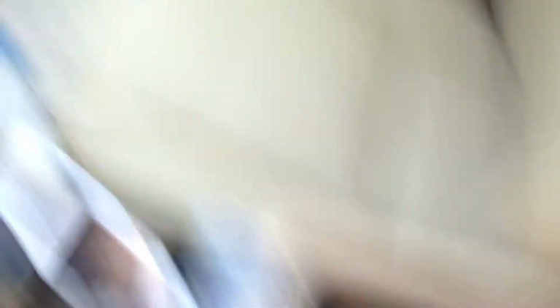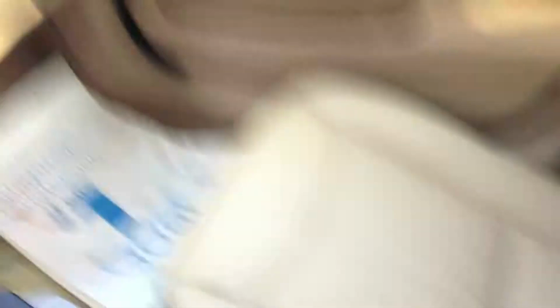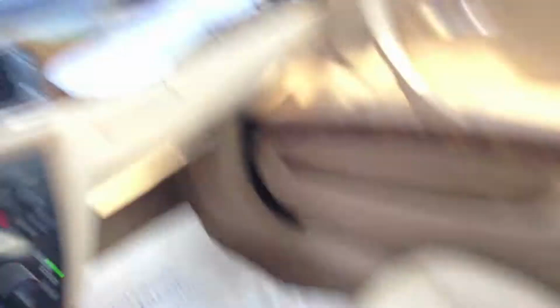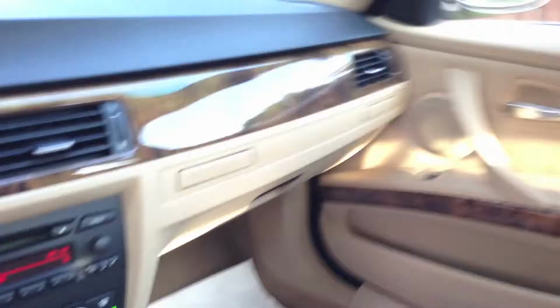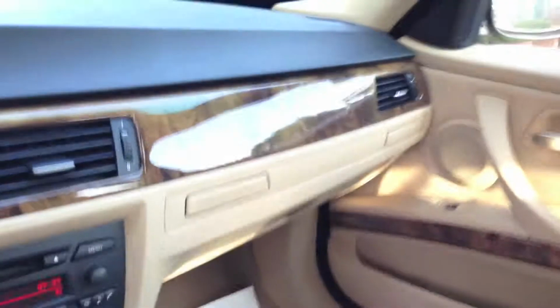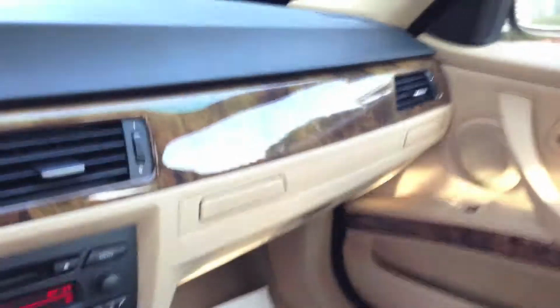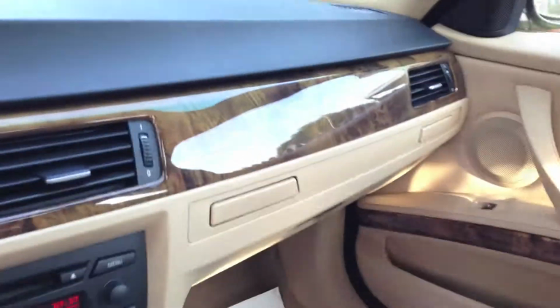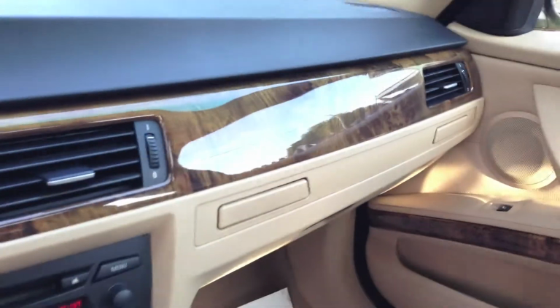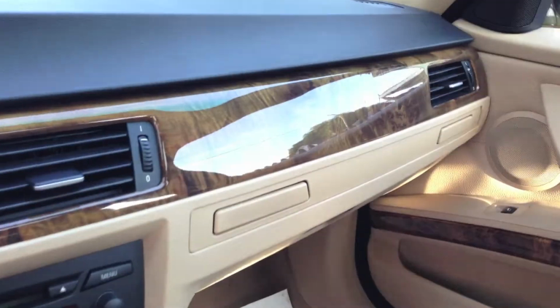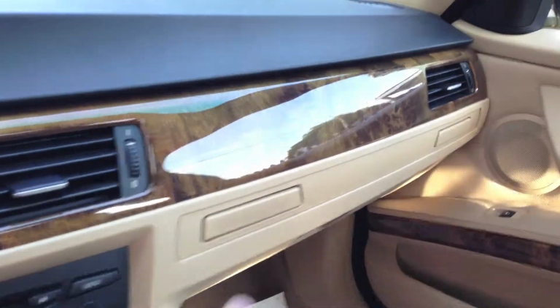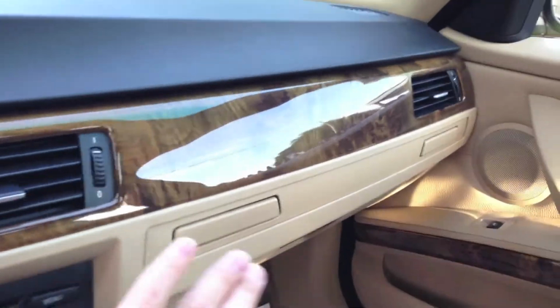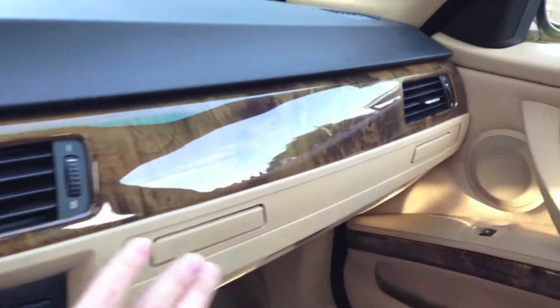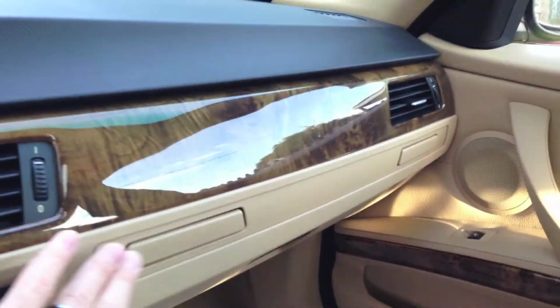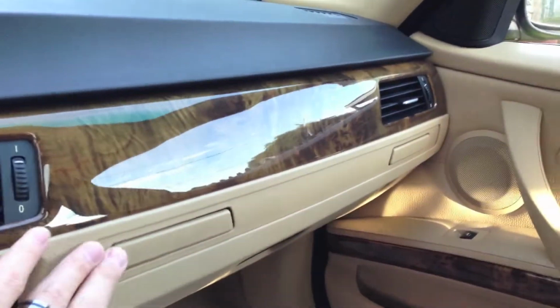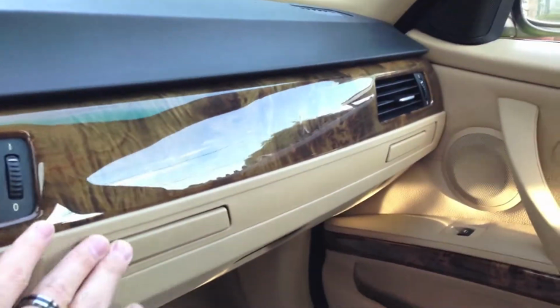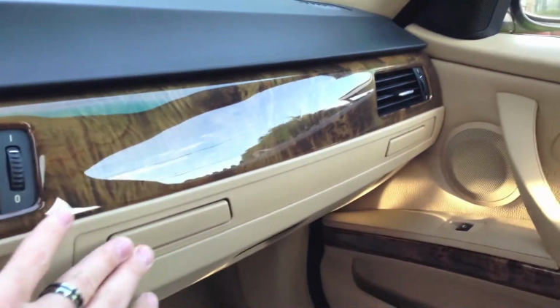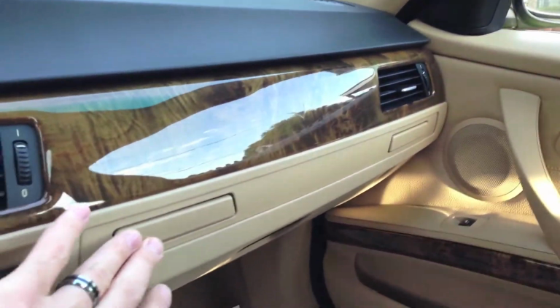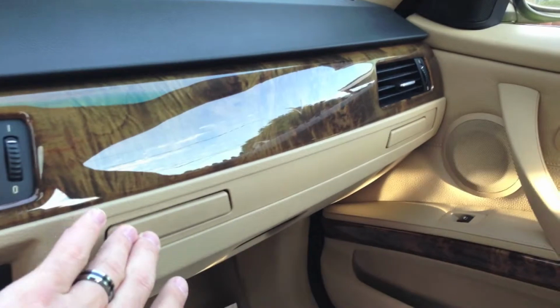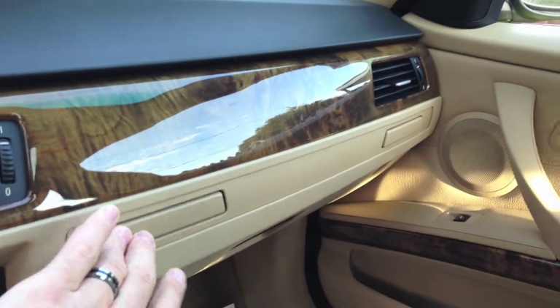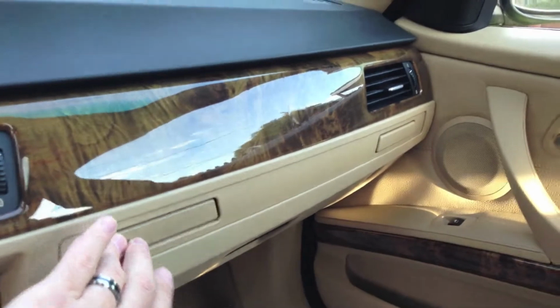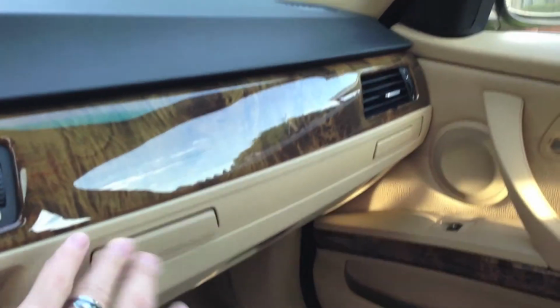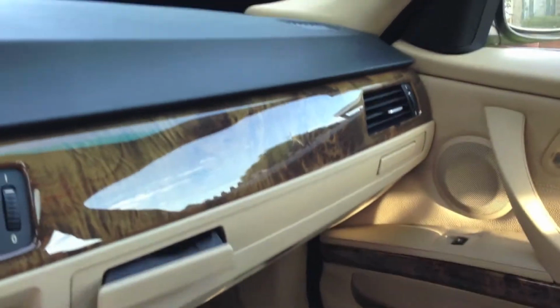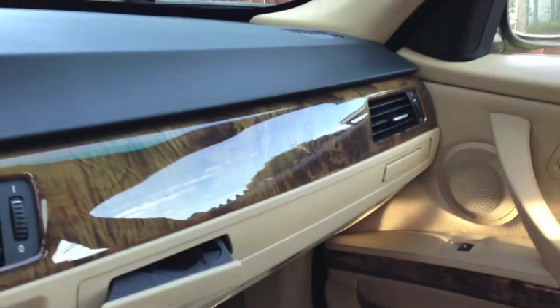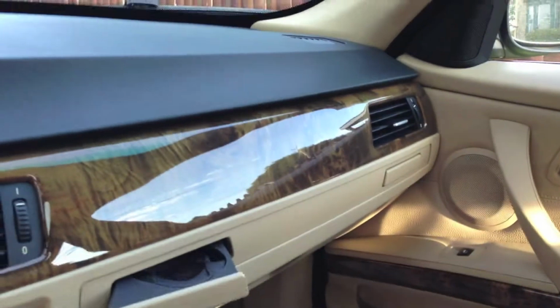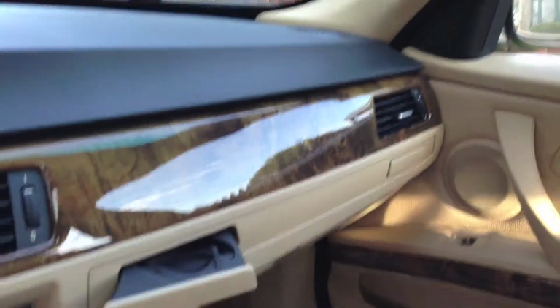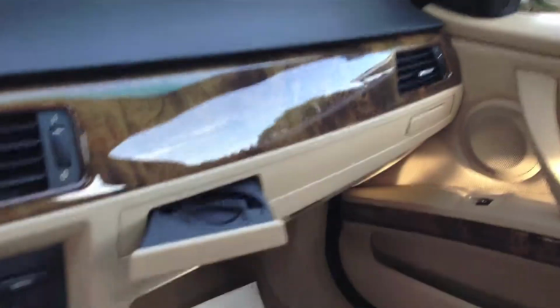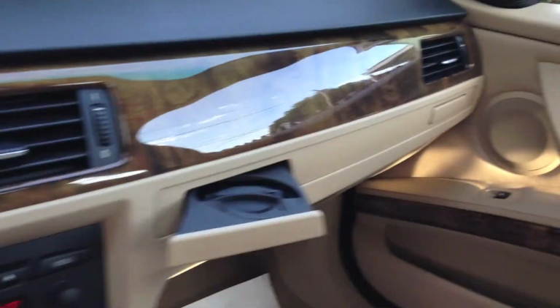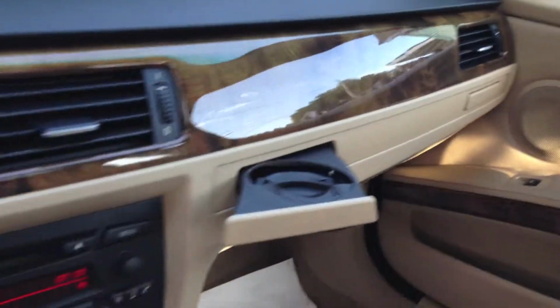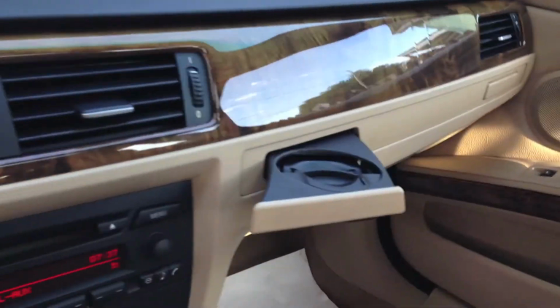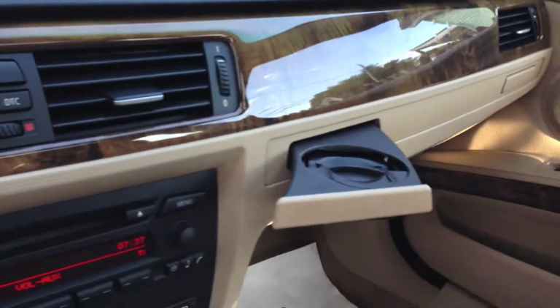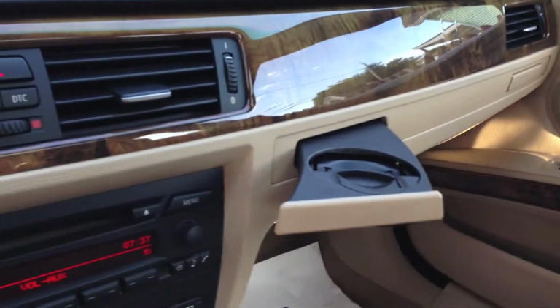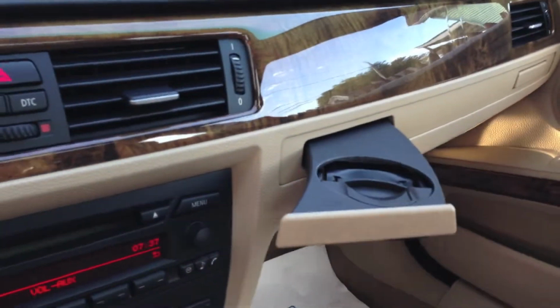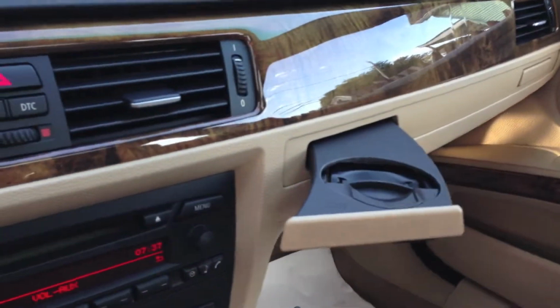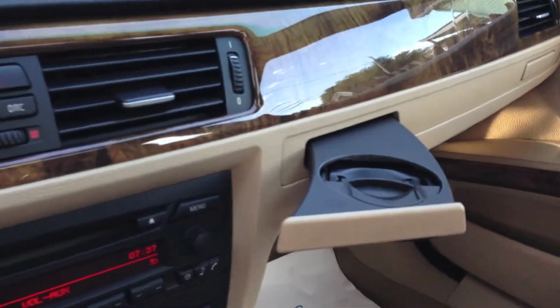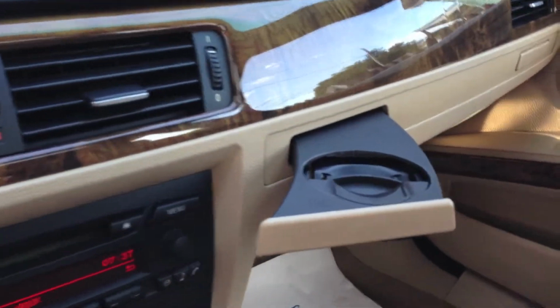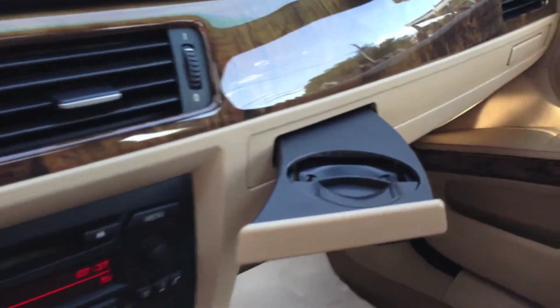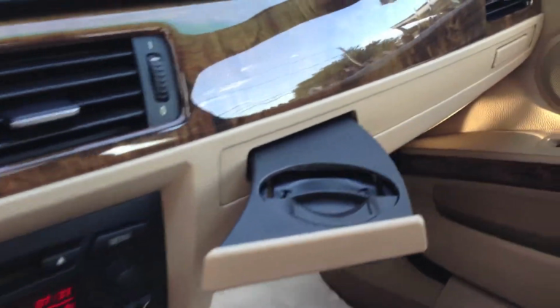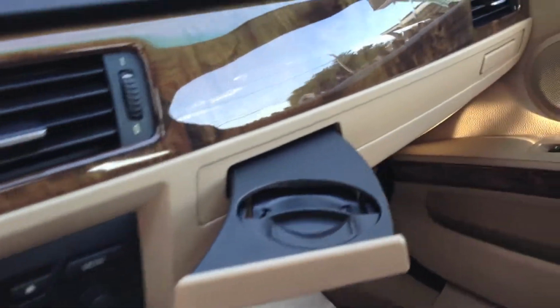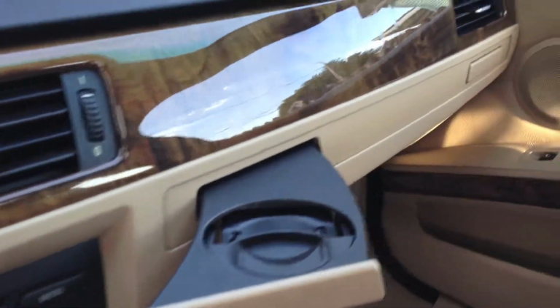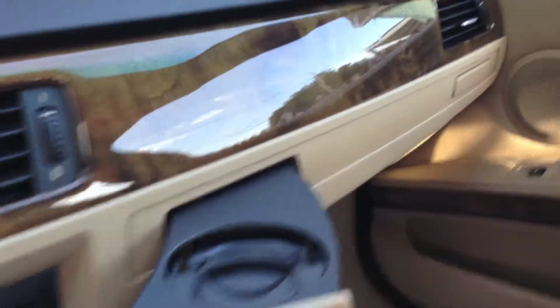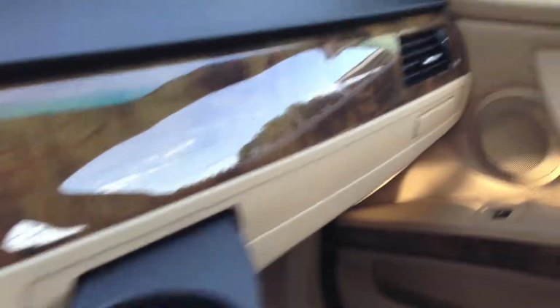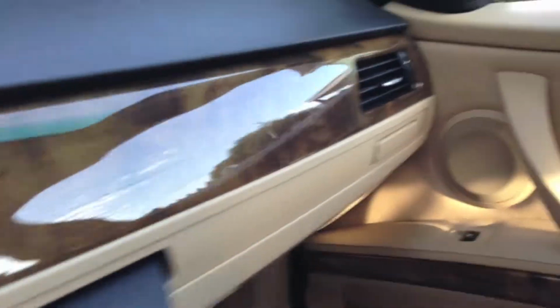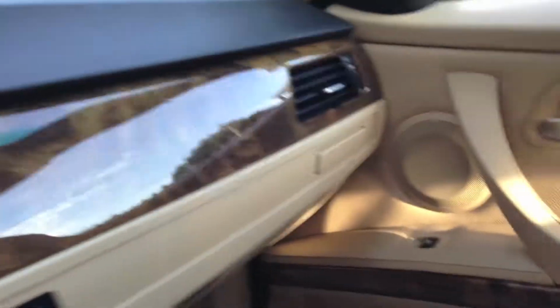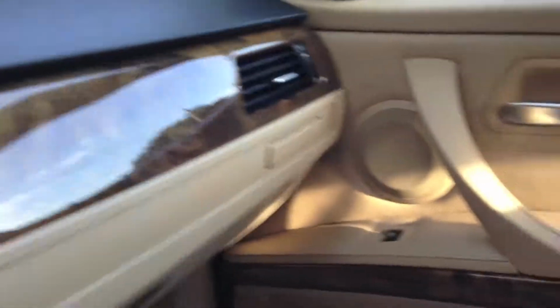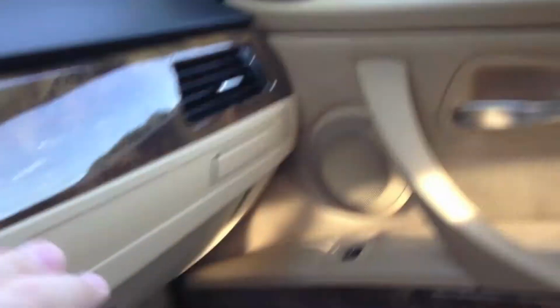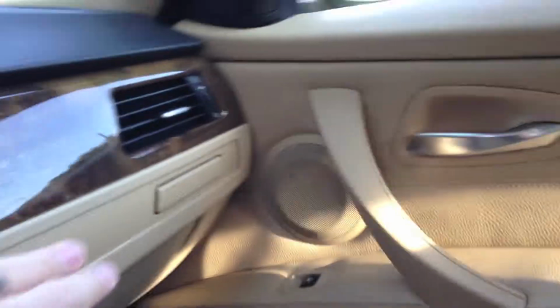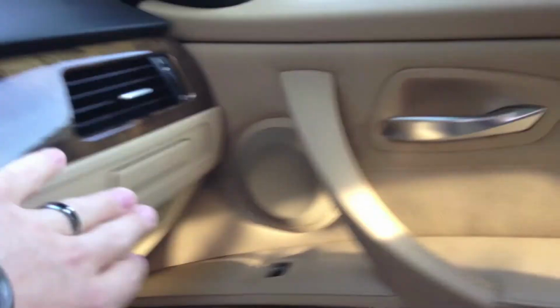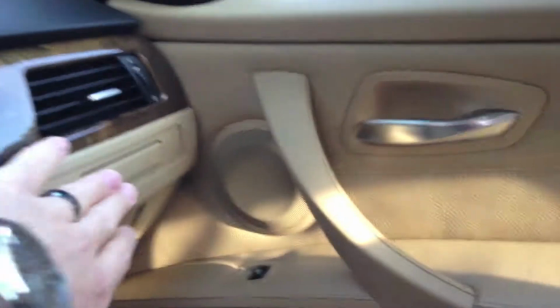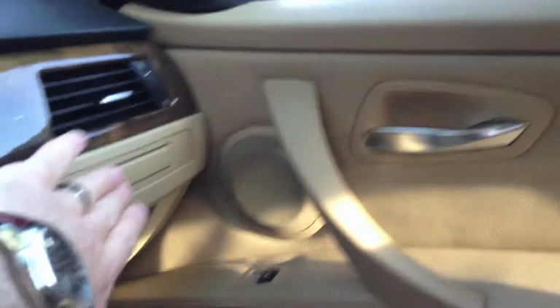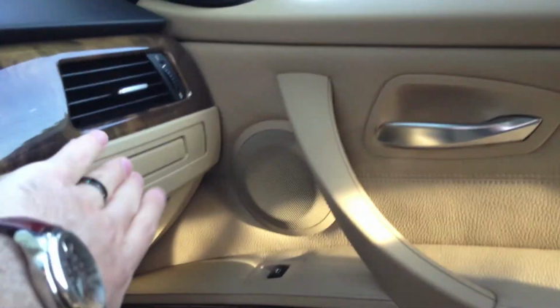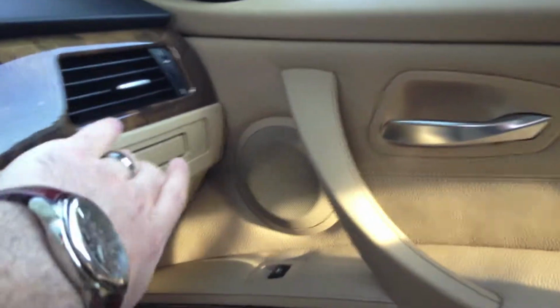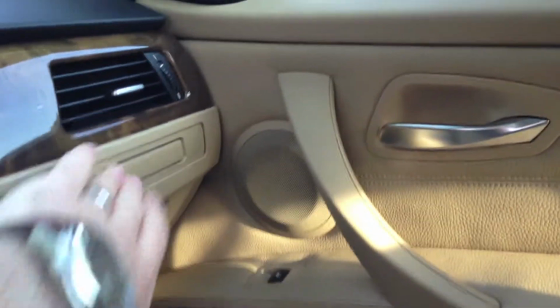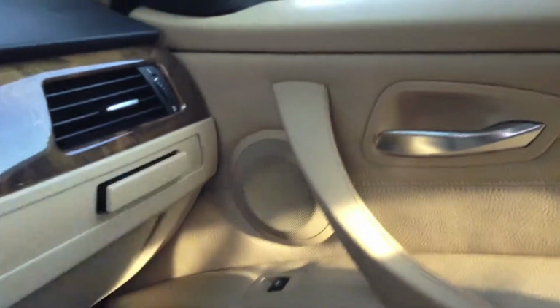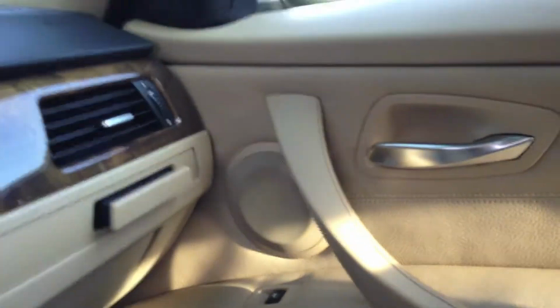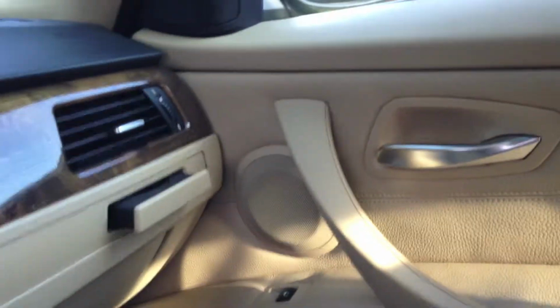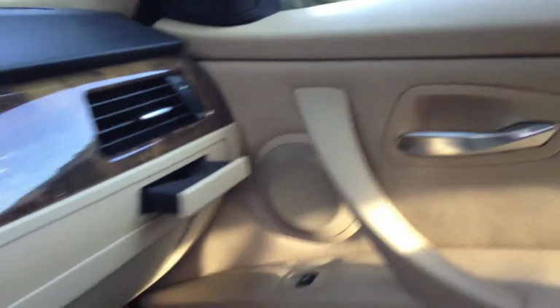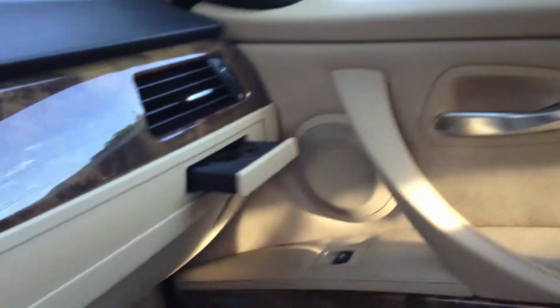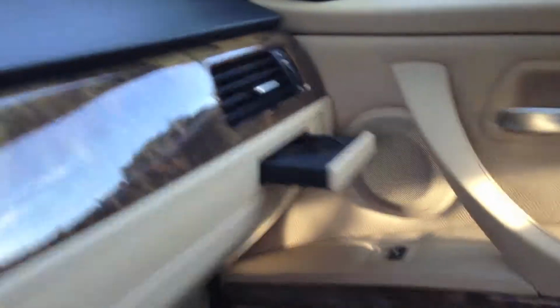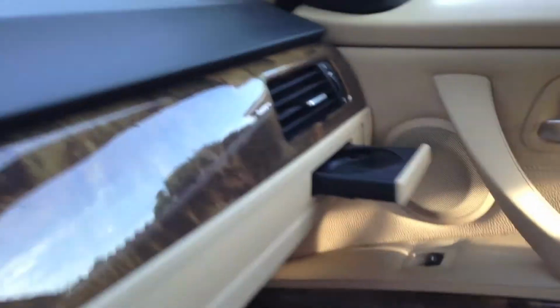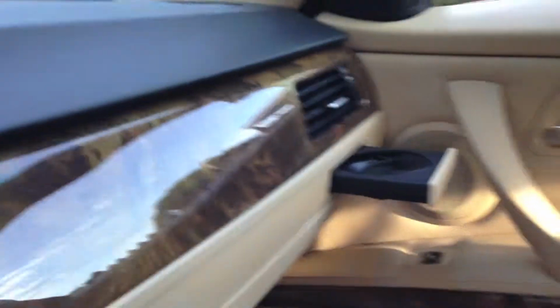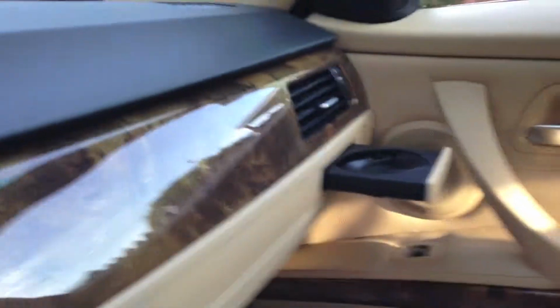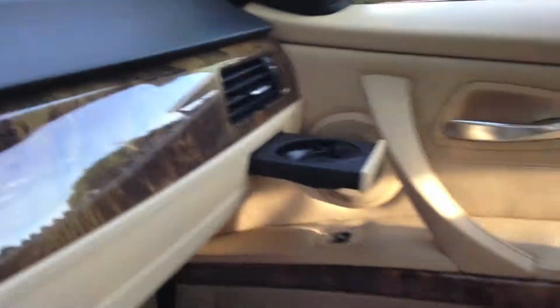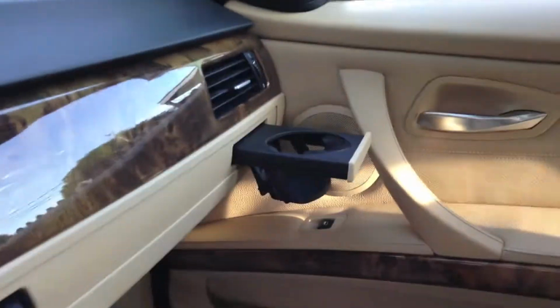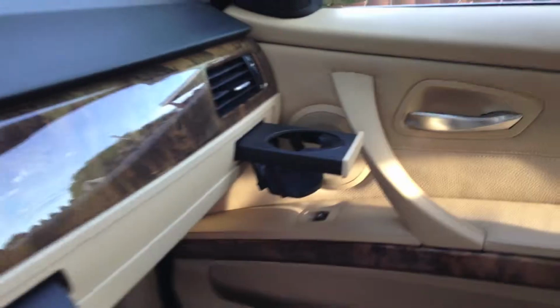My second favorite thing is this — these are the coolest cup holders. This cup holder pops out for me, this cup holder pops out for them.